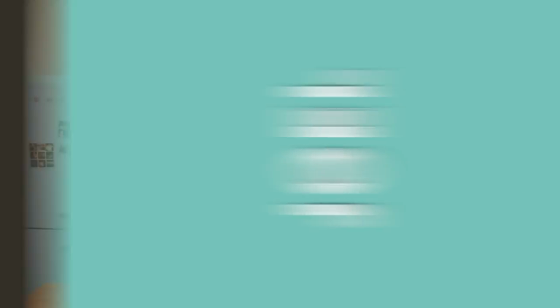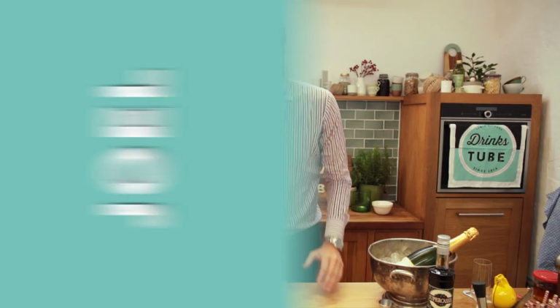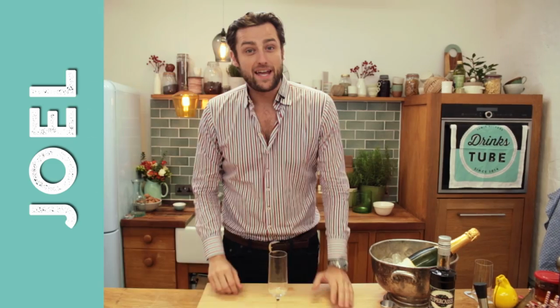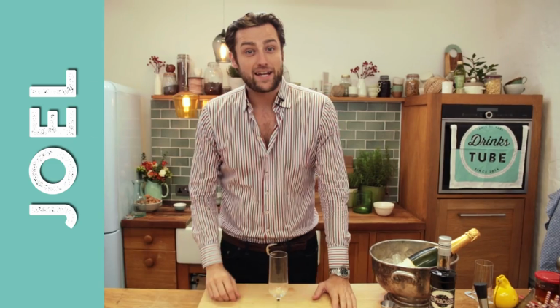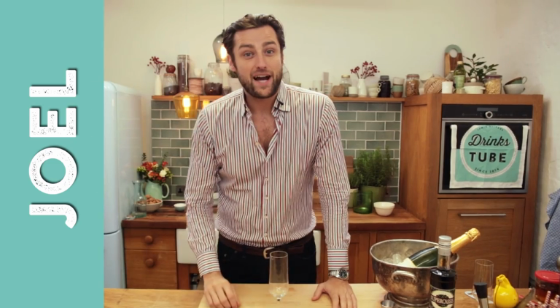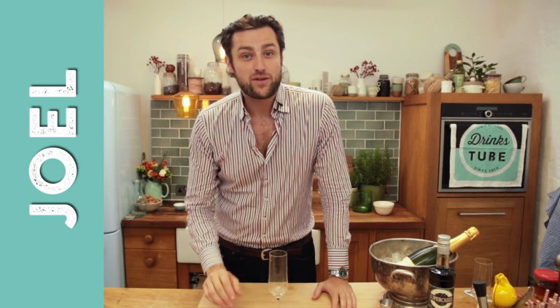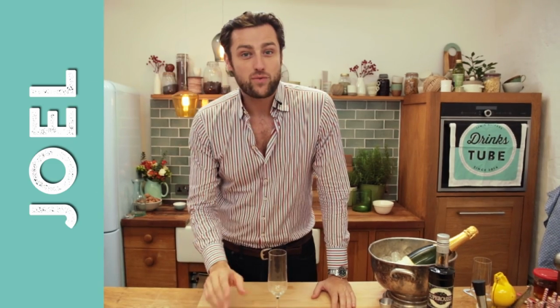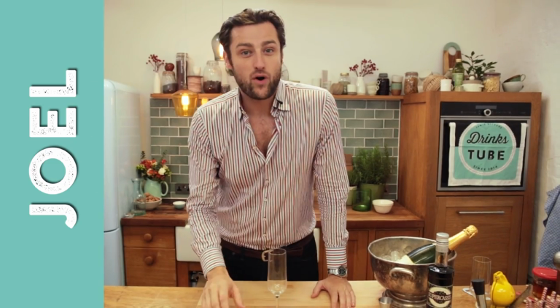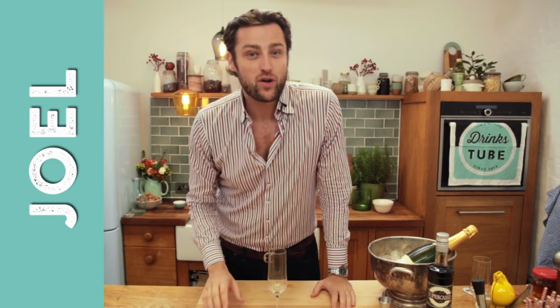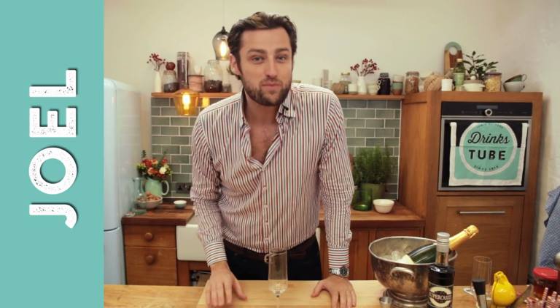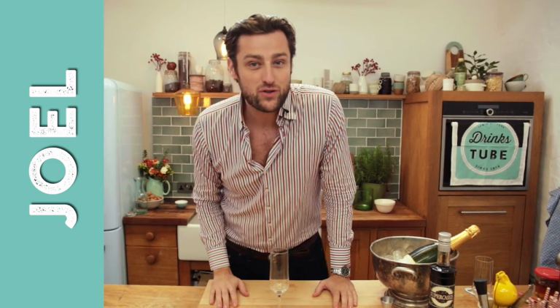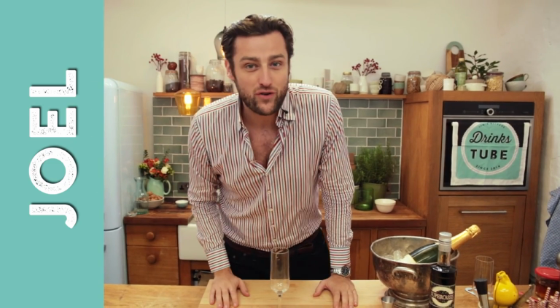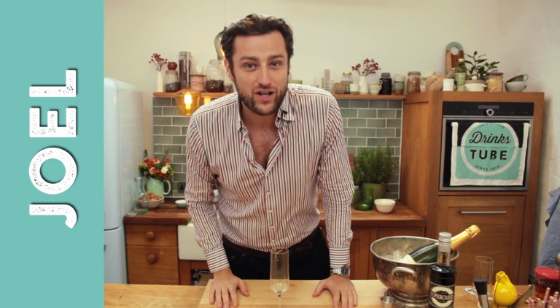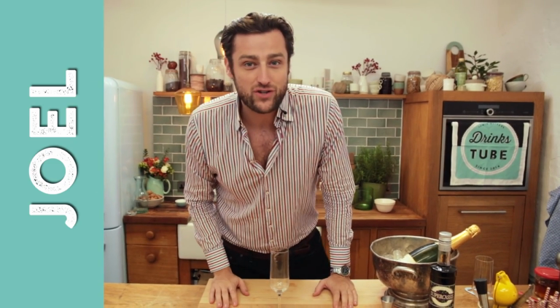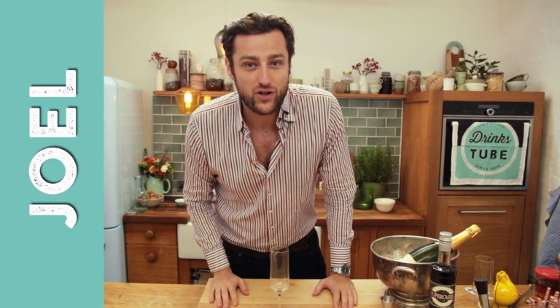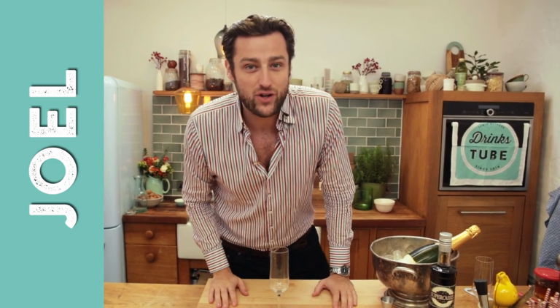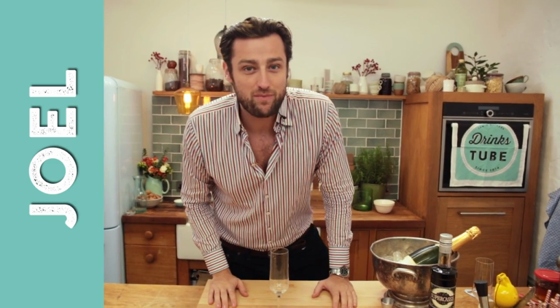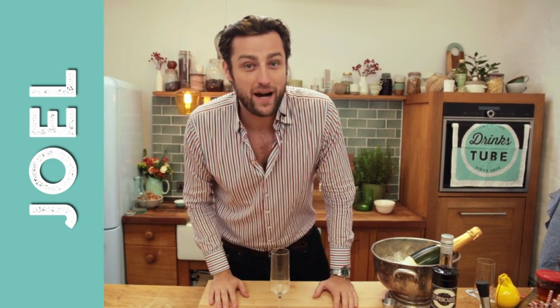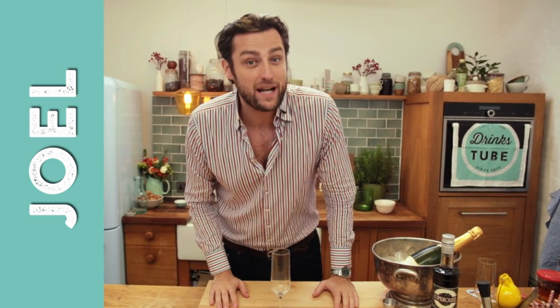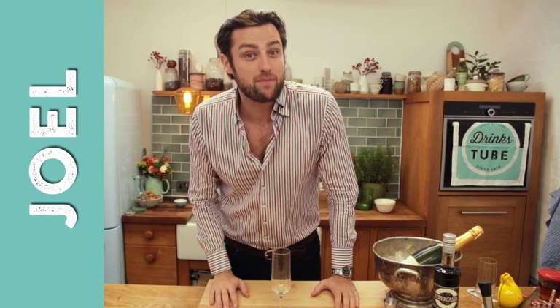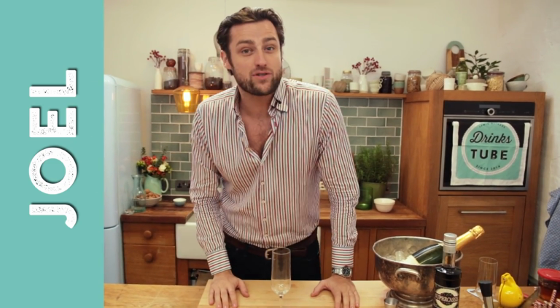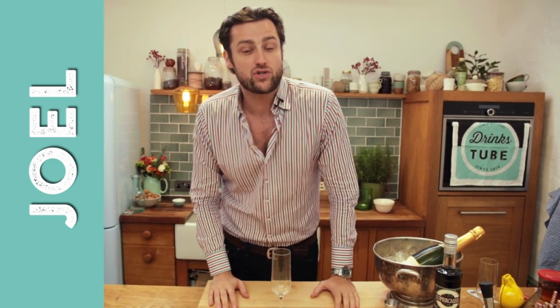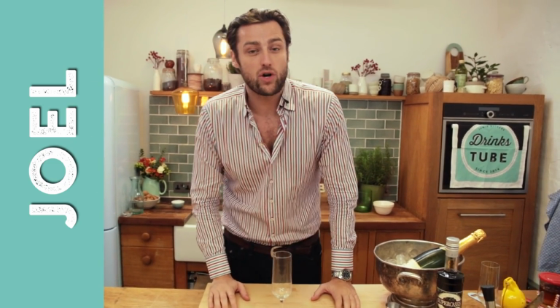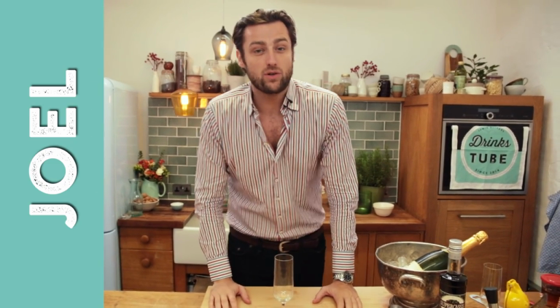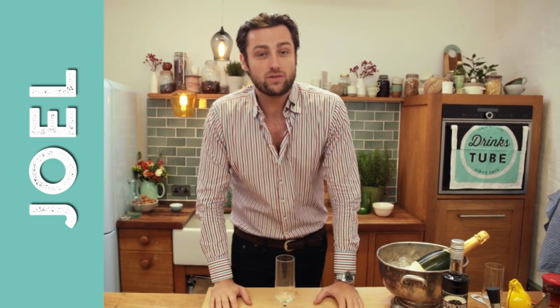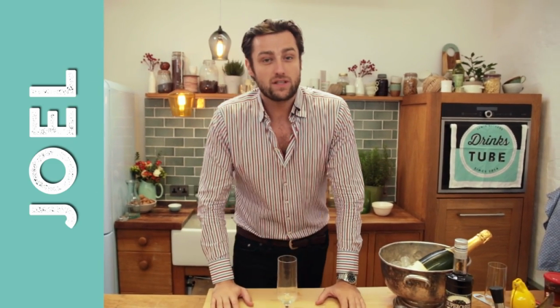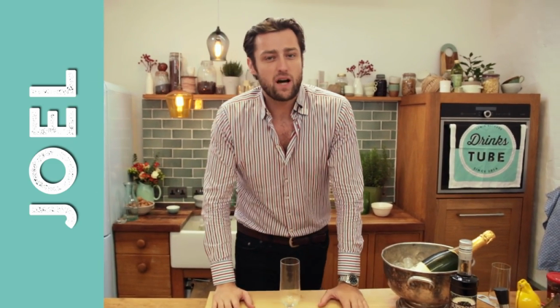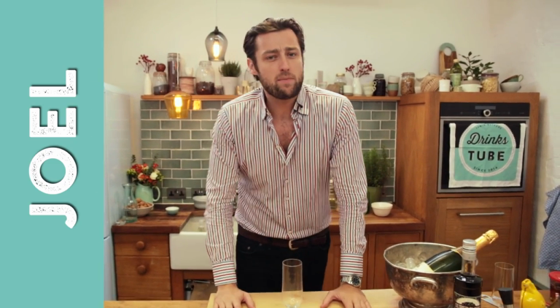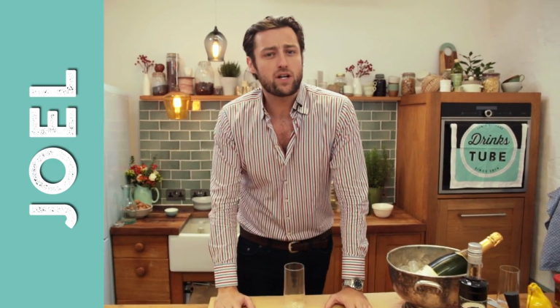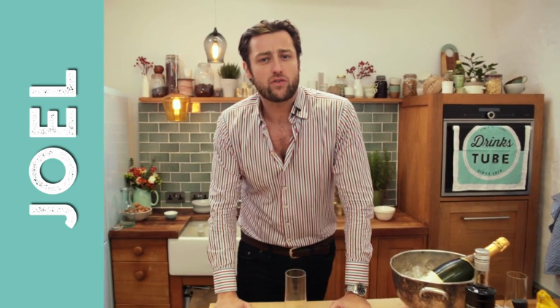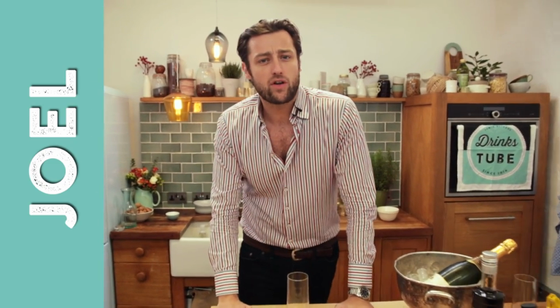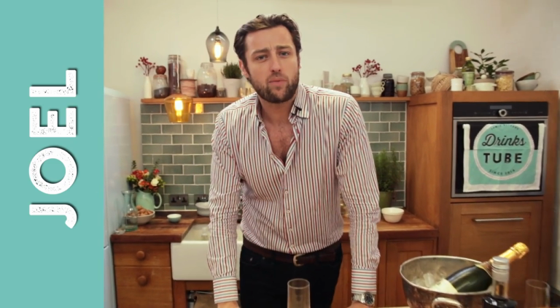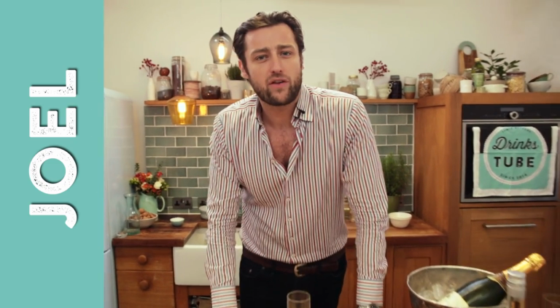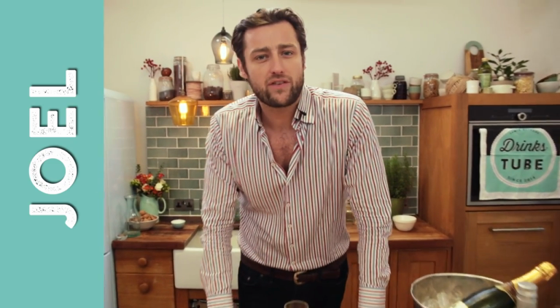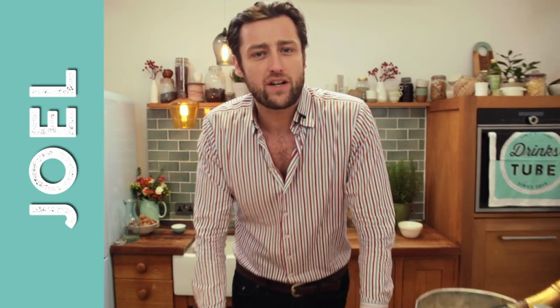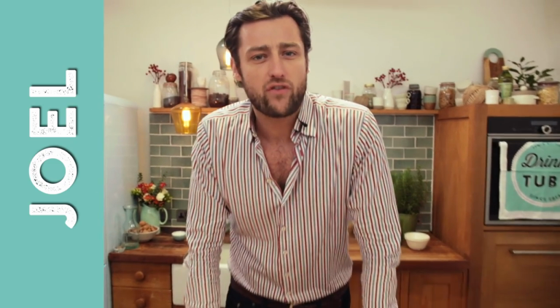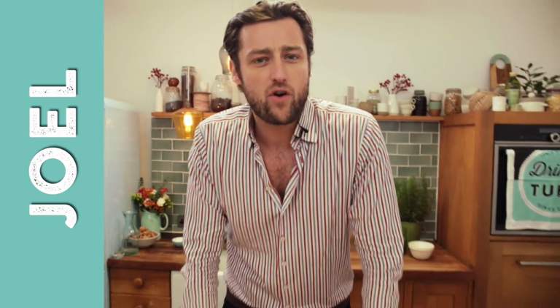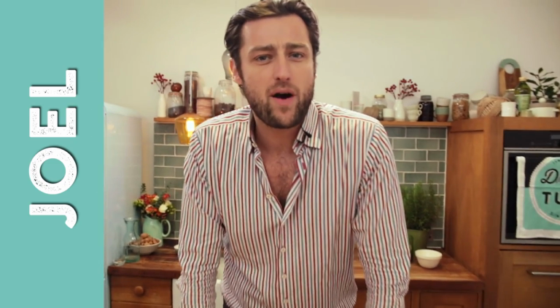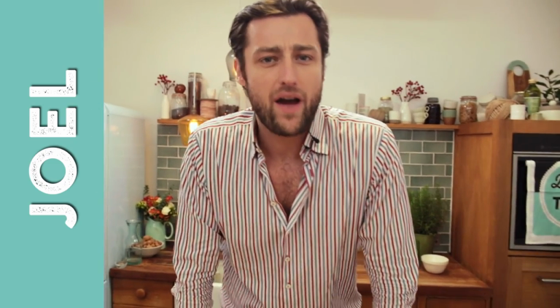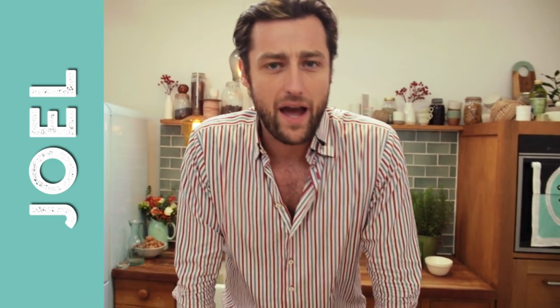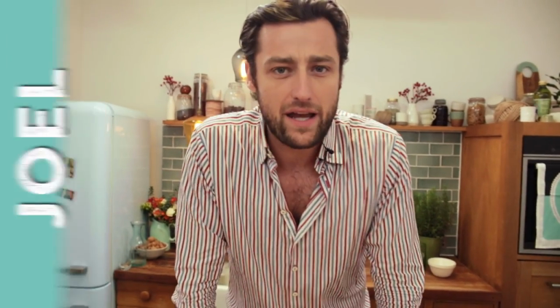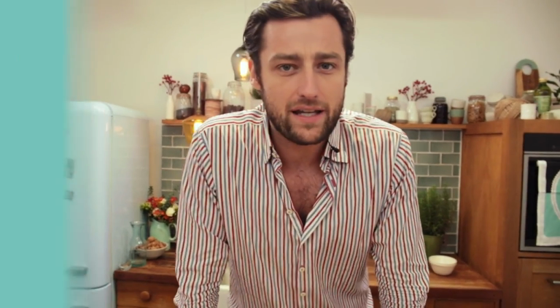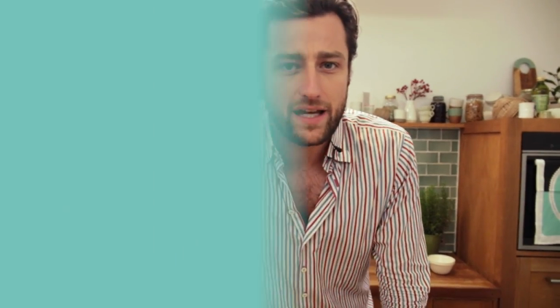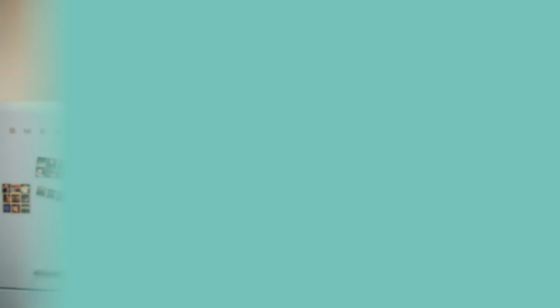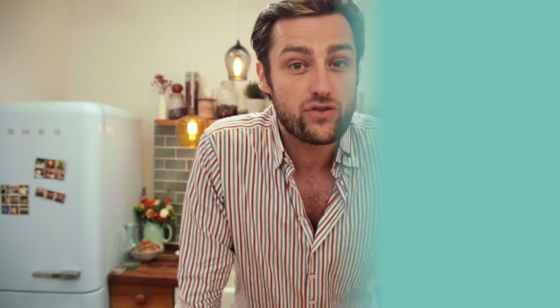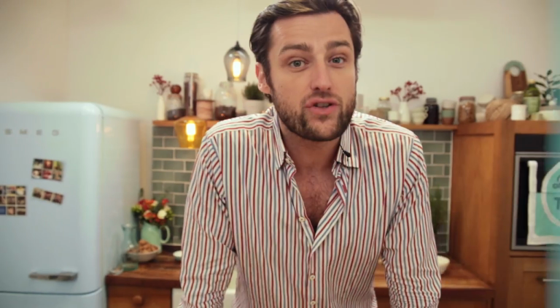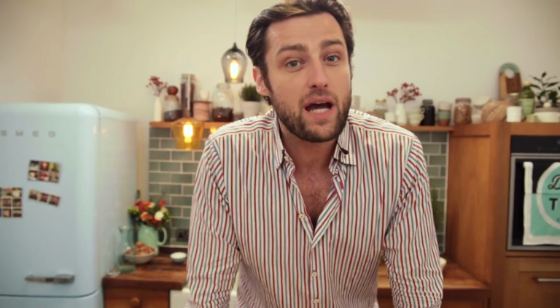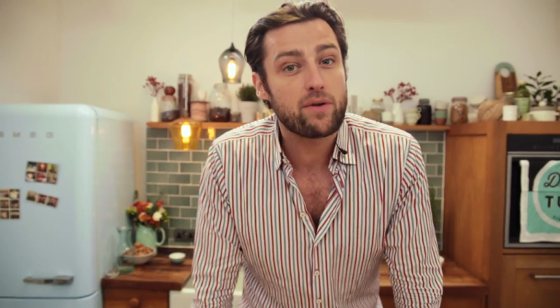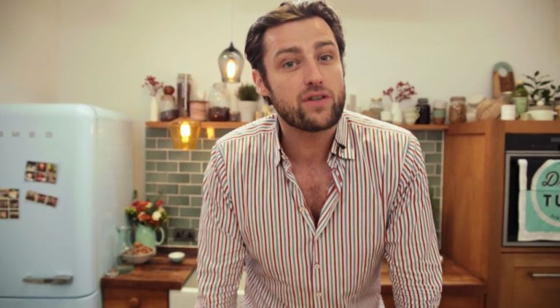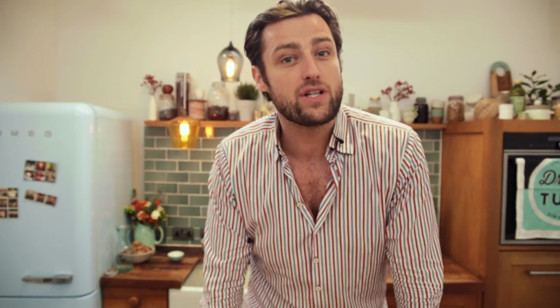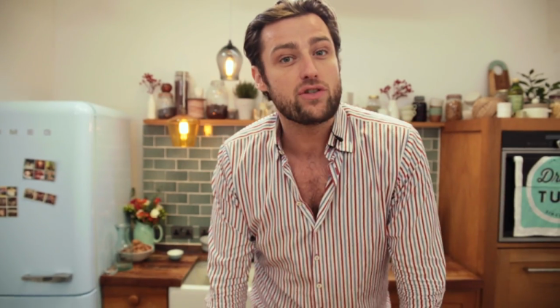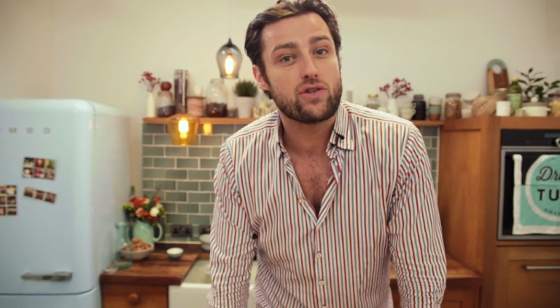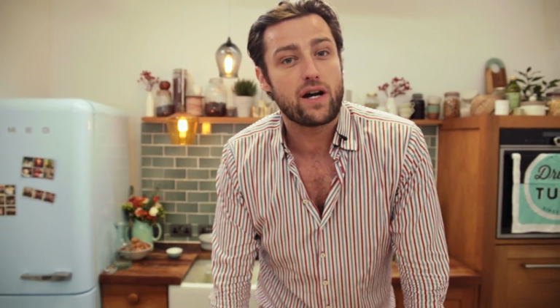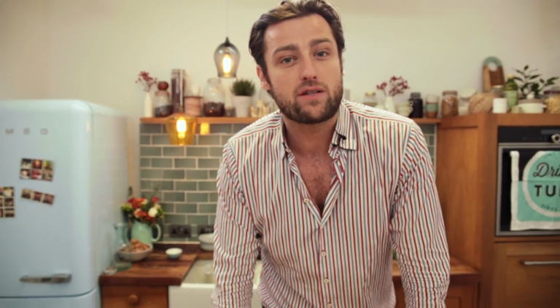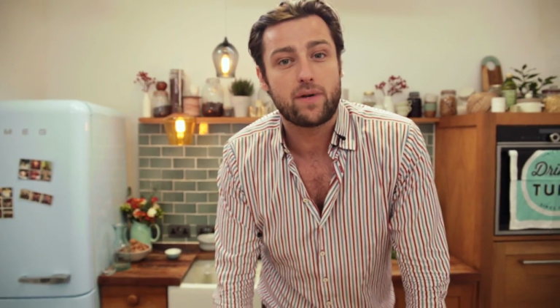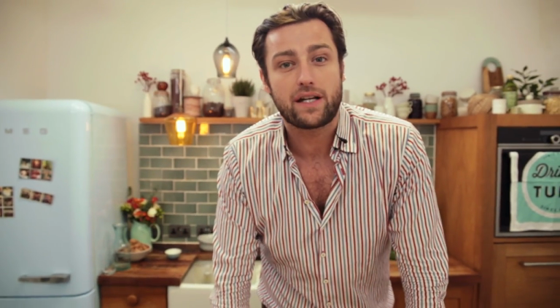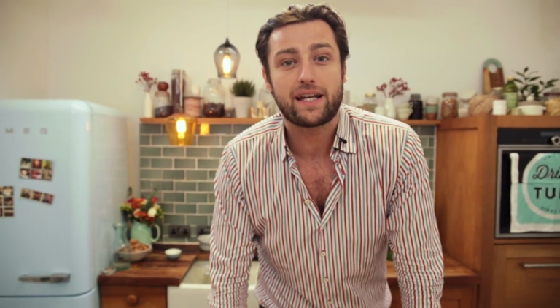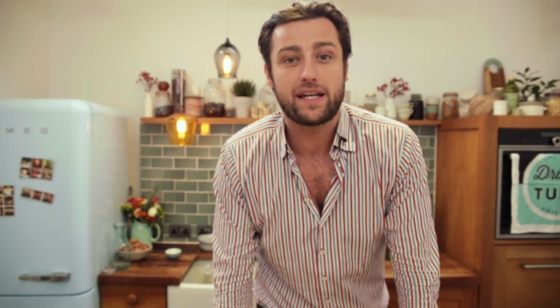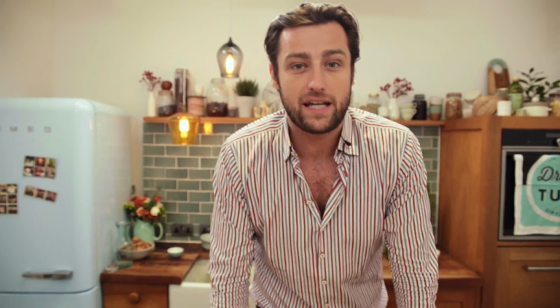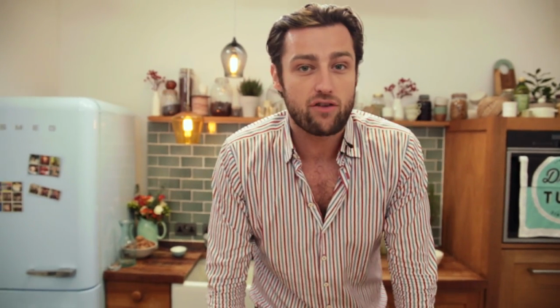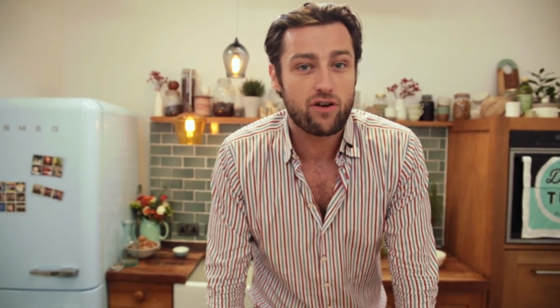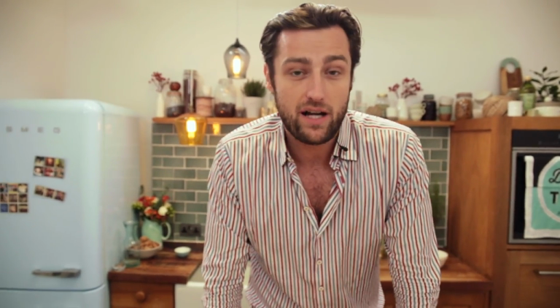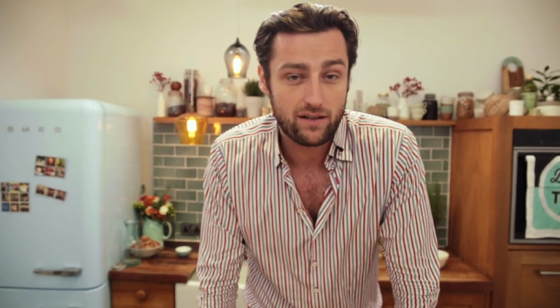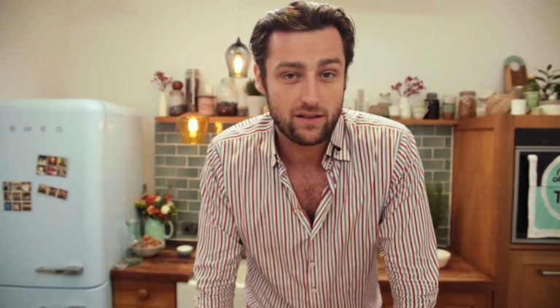Hey guys, welcome to DrinksTube. My name is Joel. I've been cocktail bartending for about eight years and today I'm going to teach you how to make a Kir Royale.